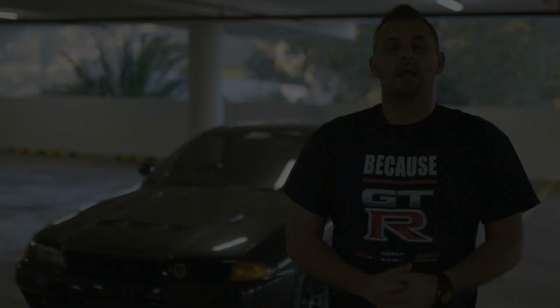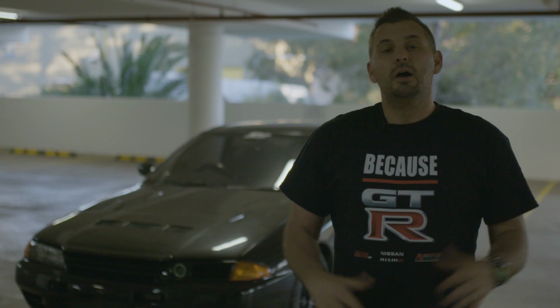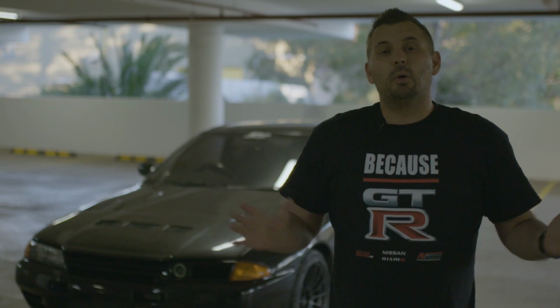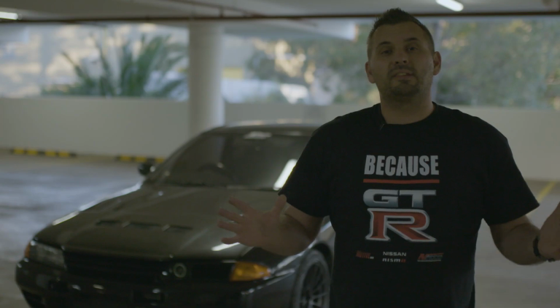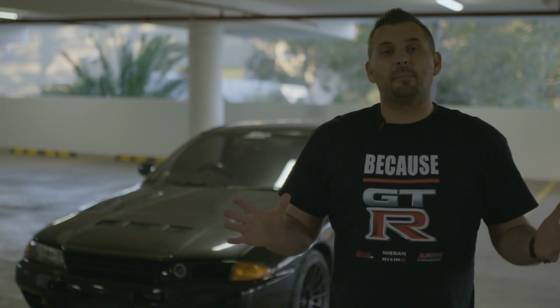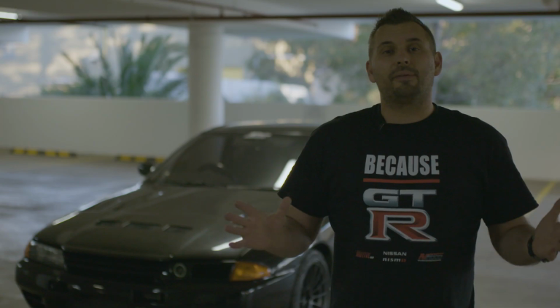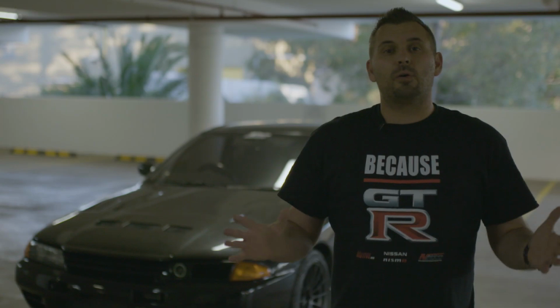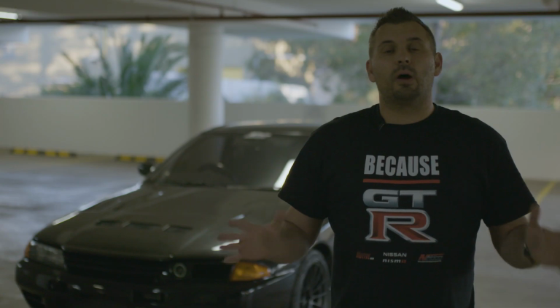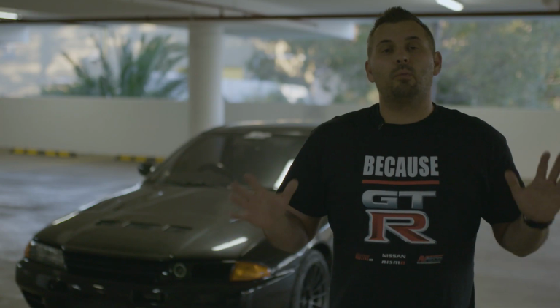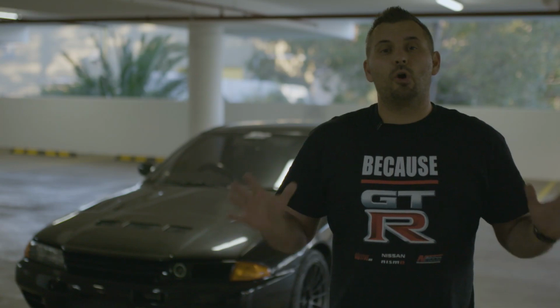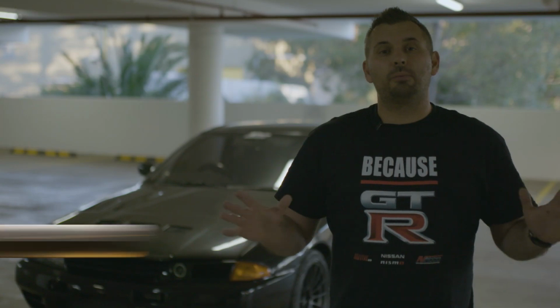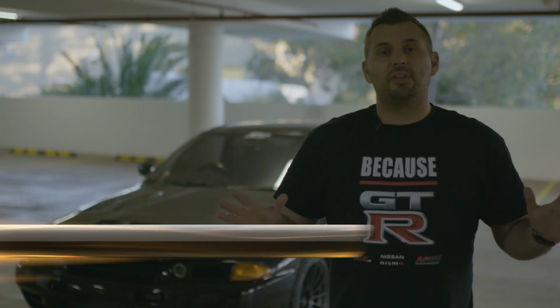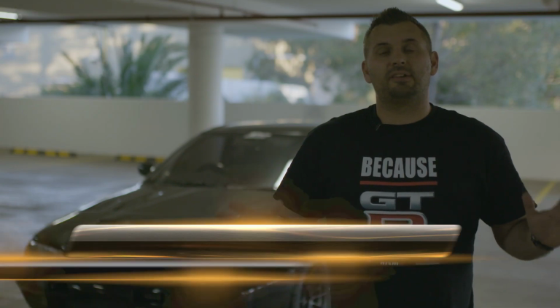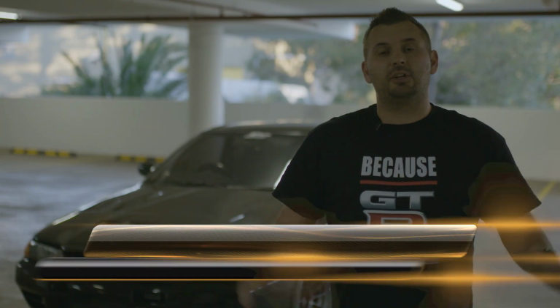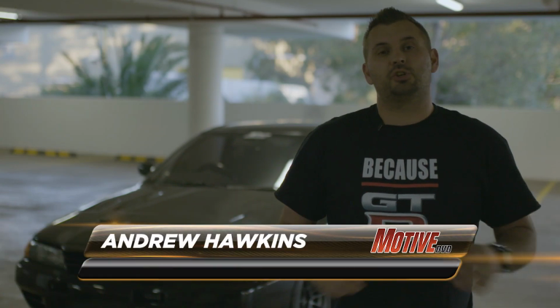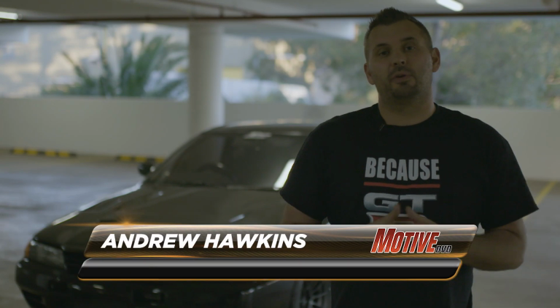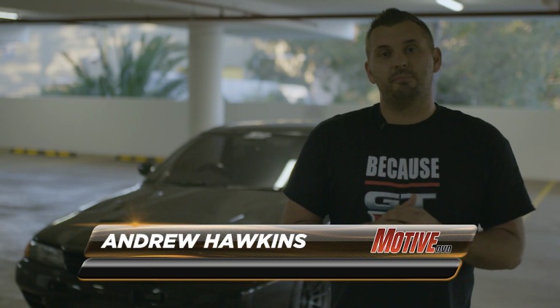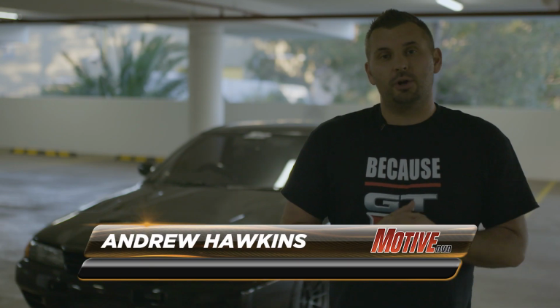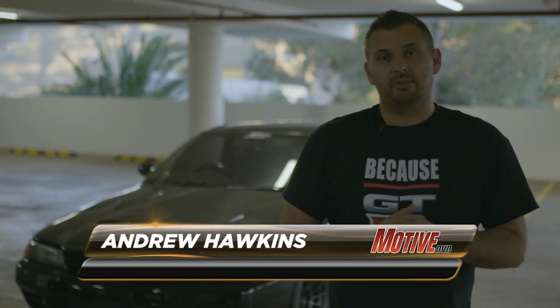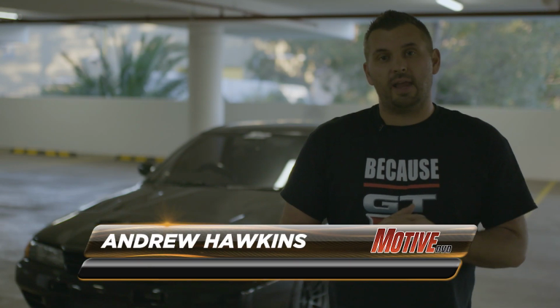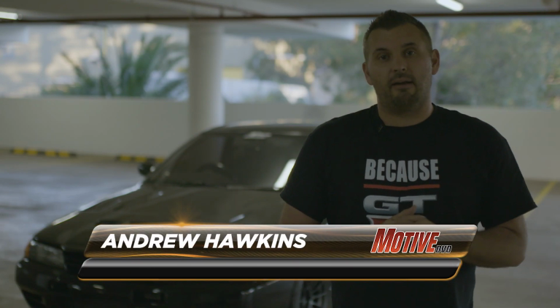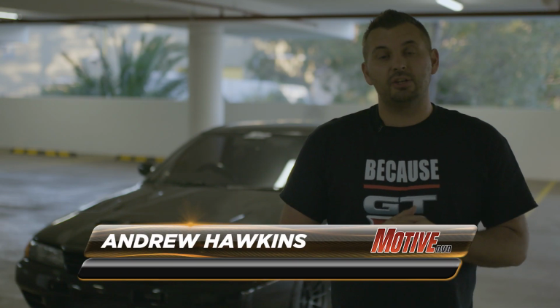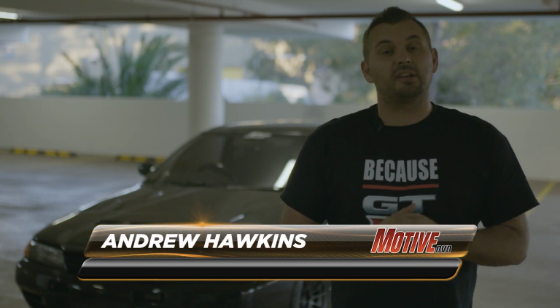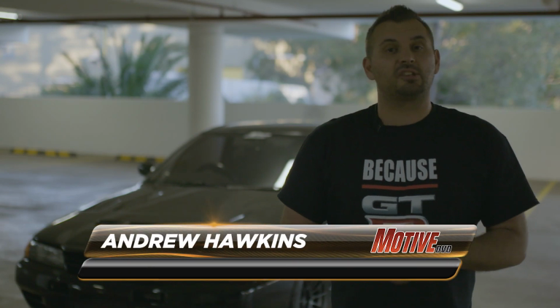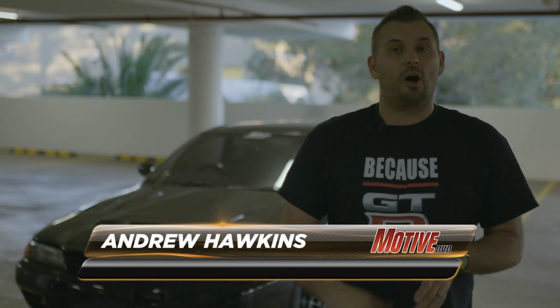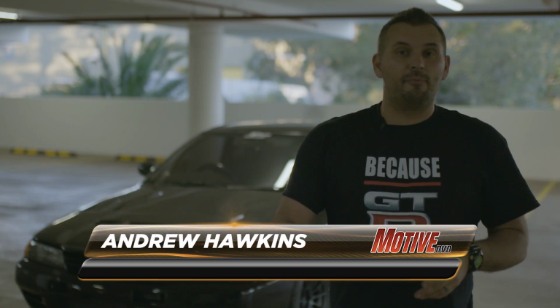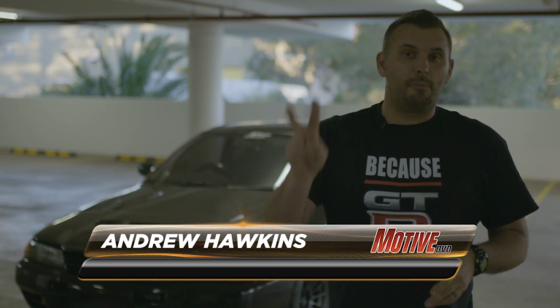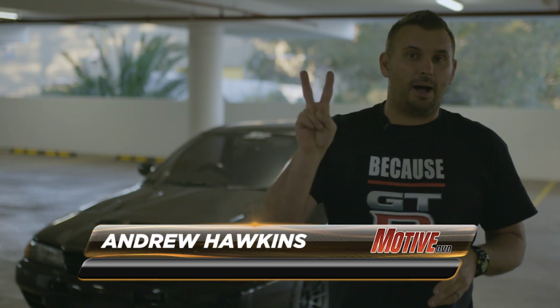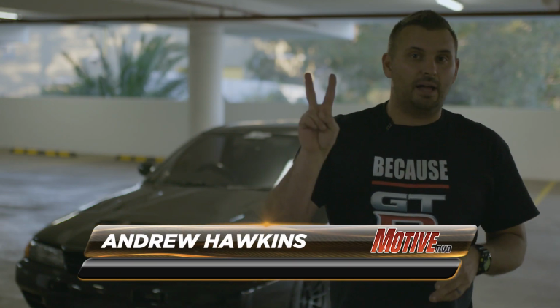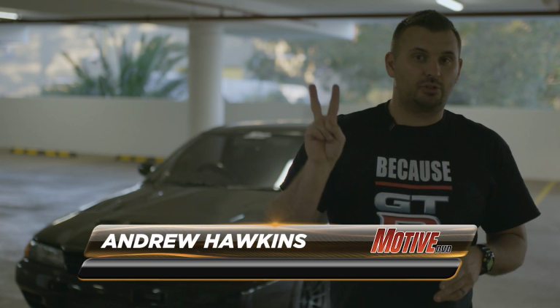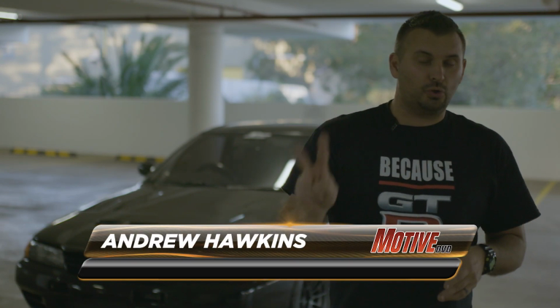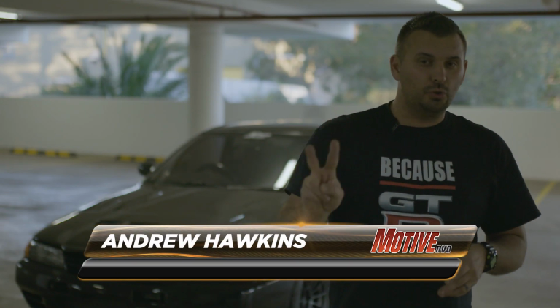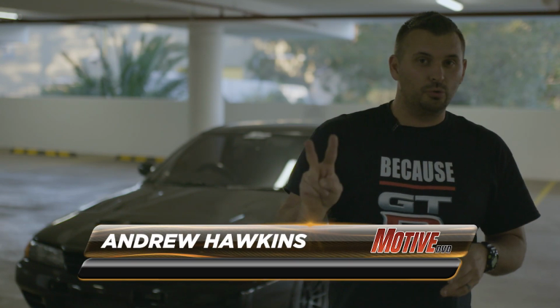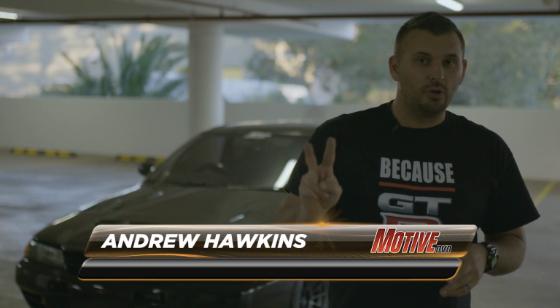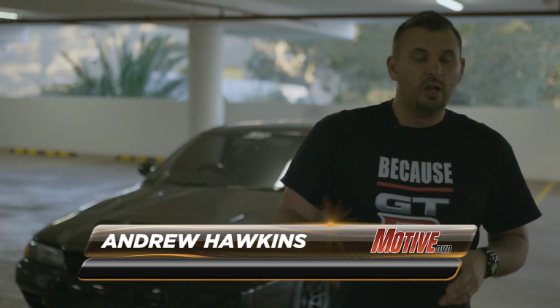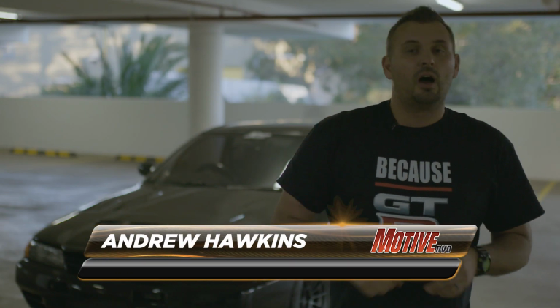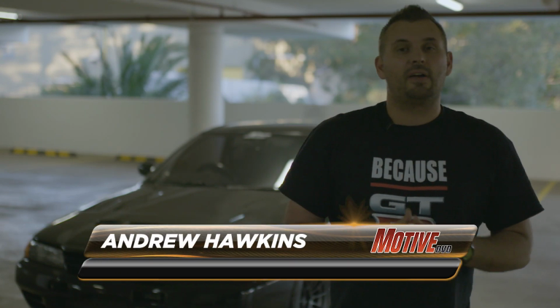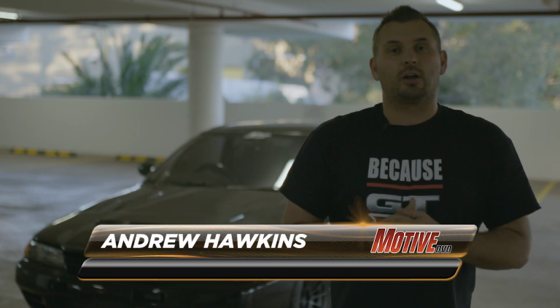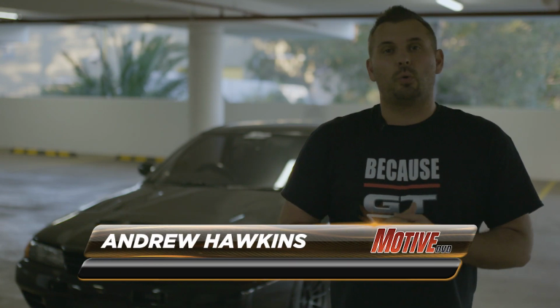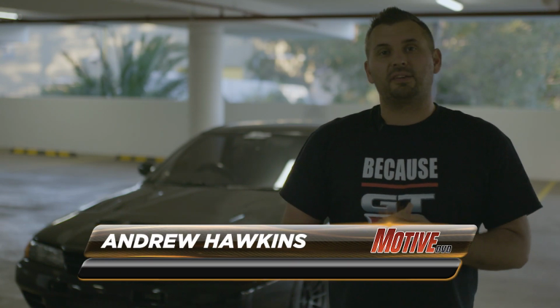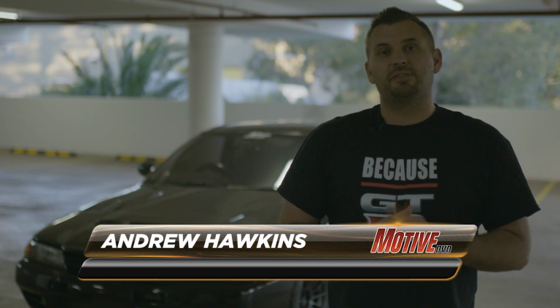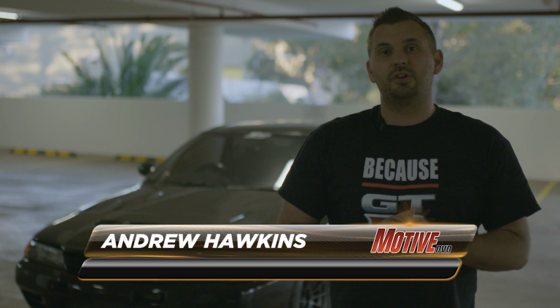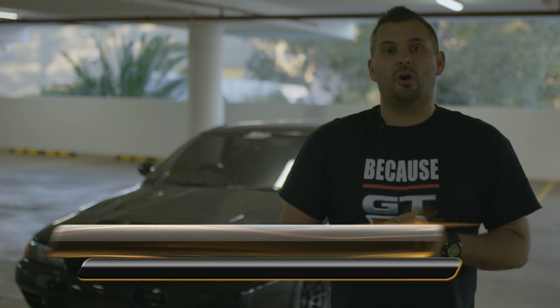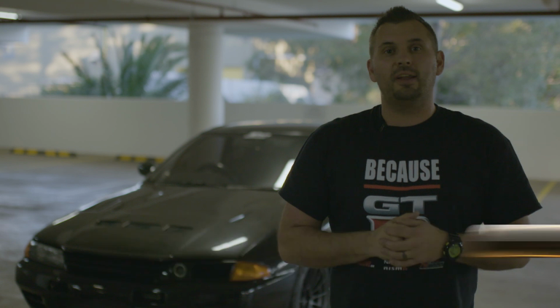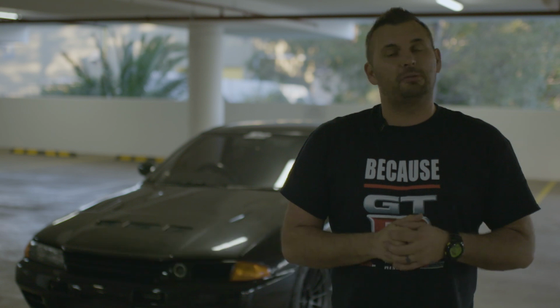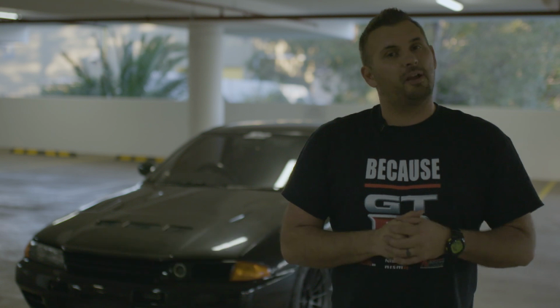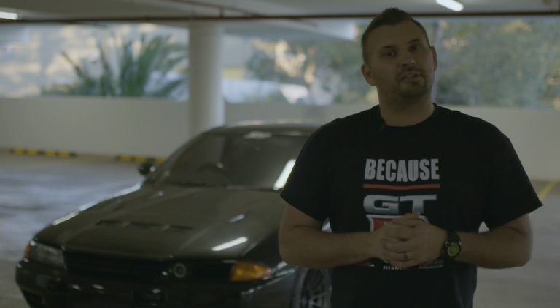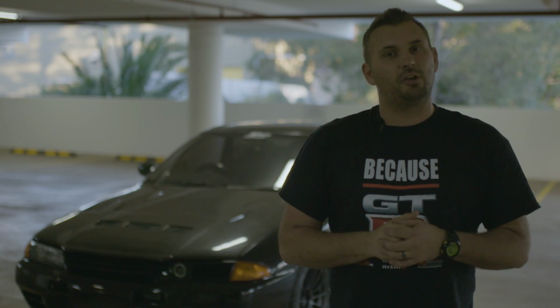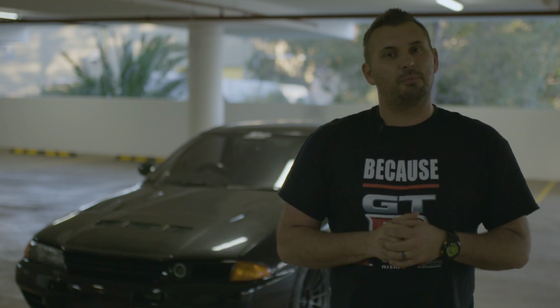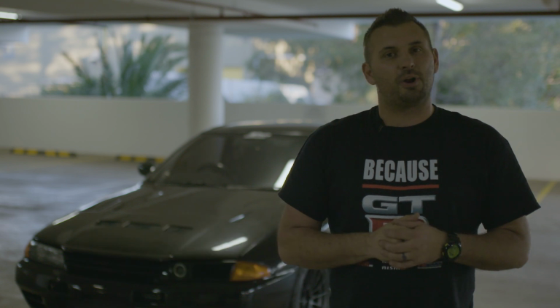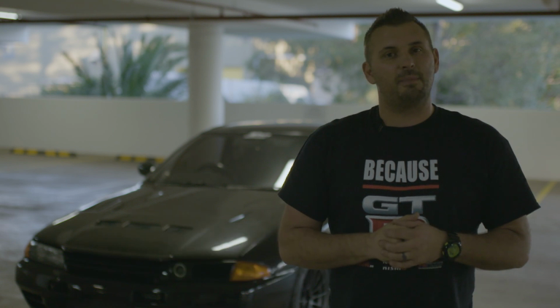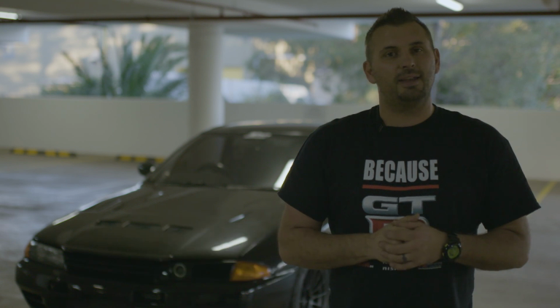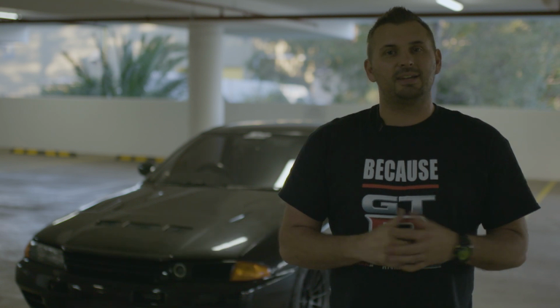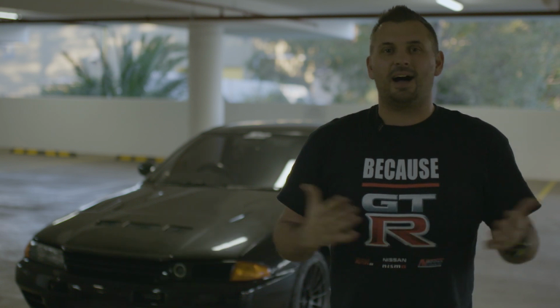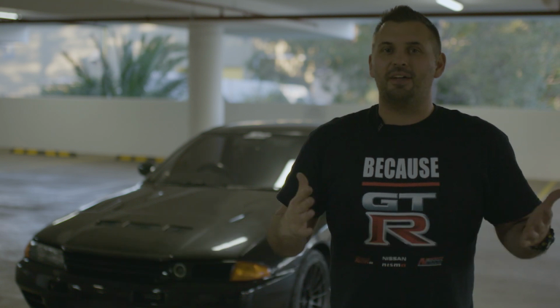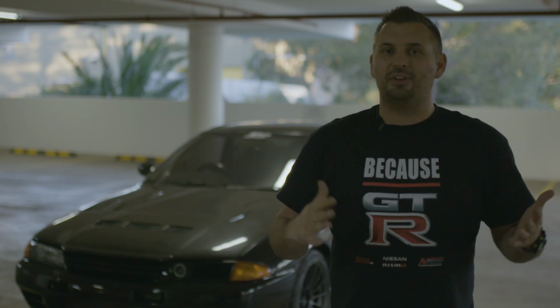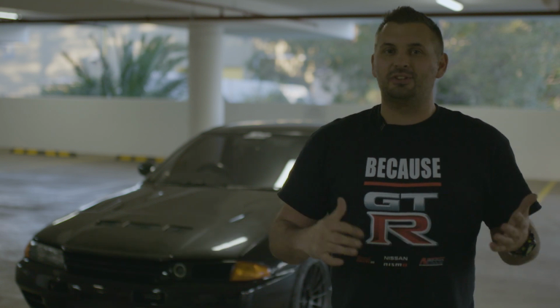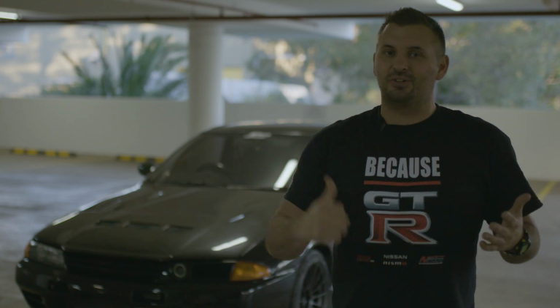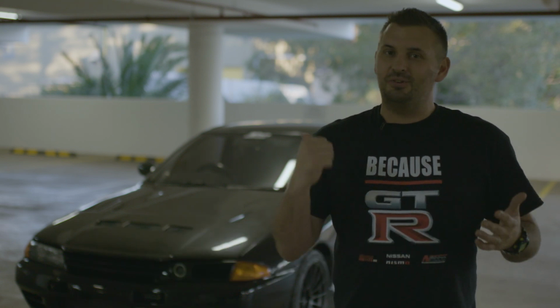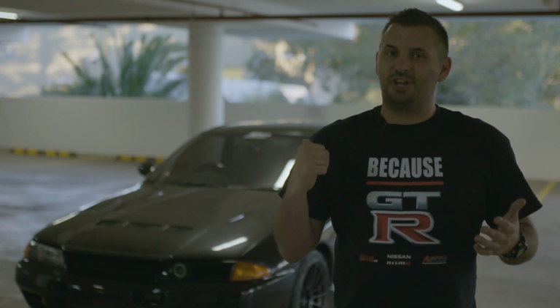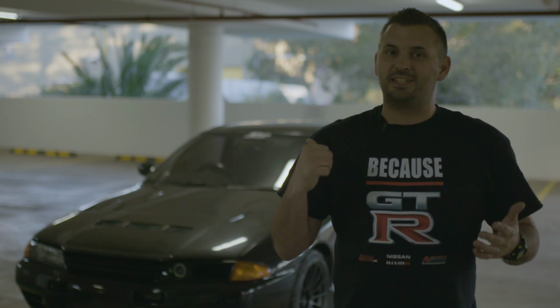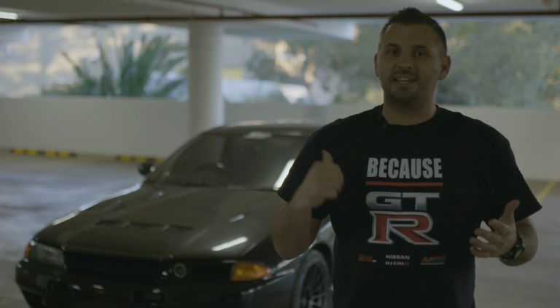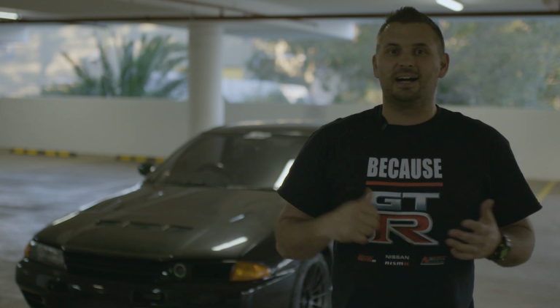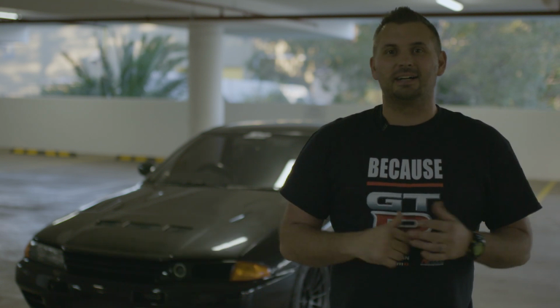What's up everyone? Welcome to this issue of Motive Garage. It's time for part two of our Quest for Nines with our stock bottom end R32 GTR.